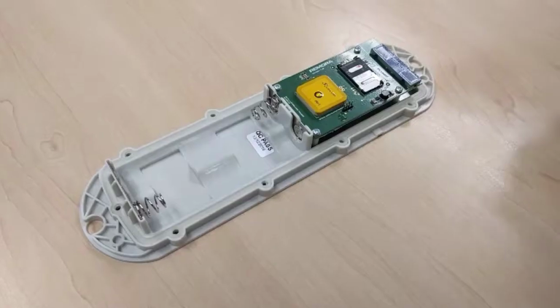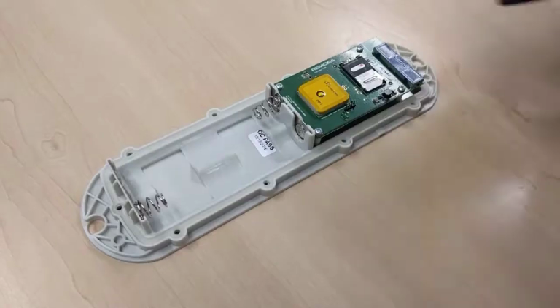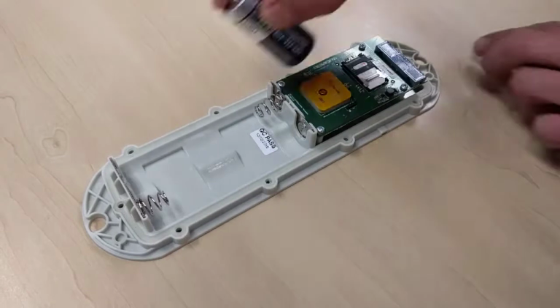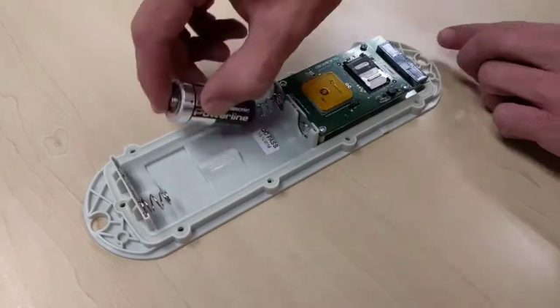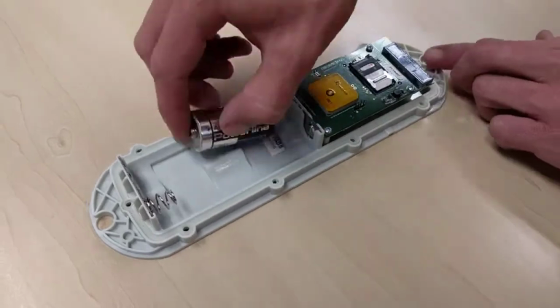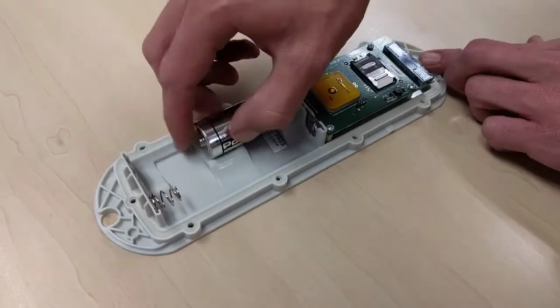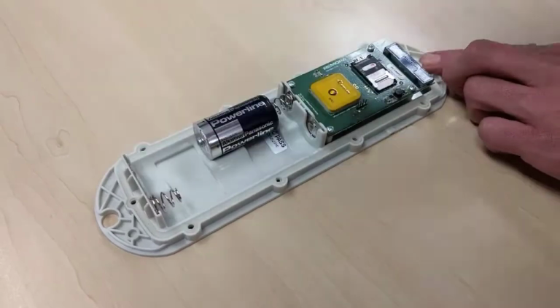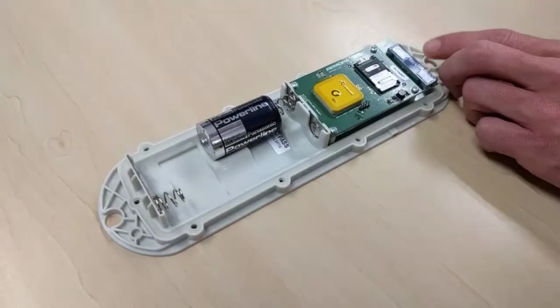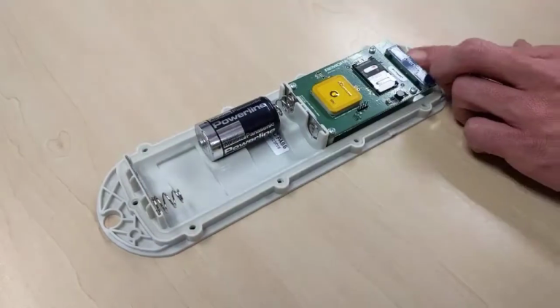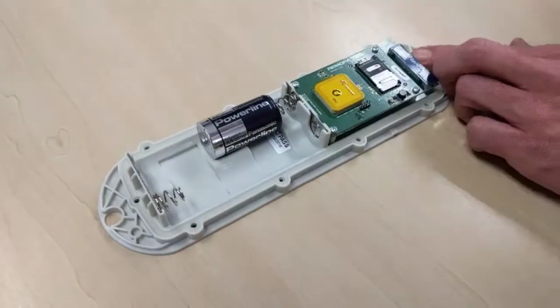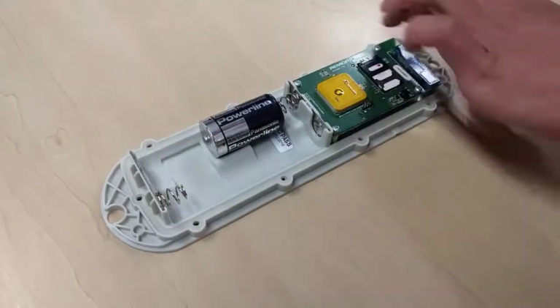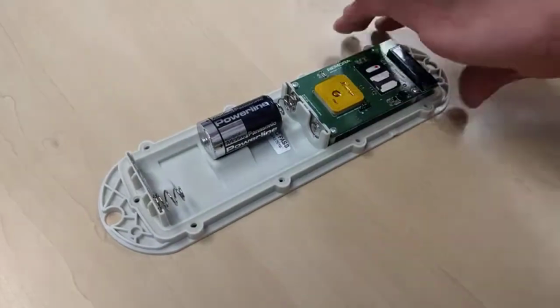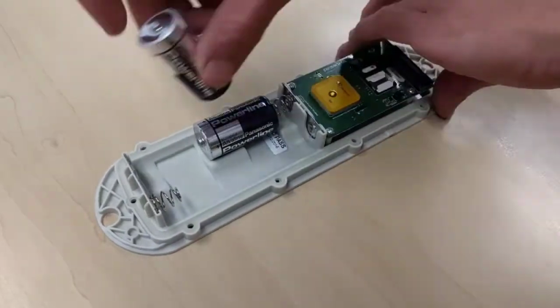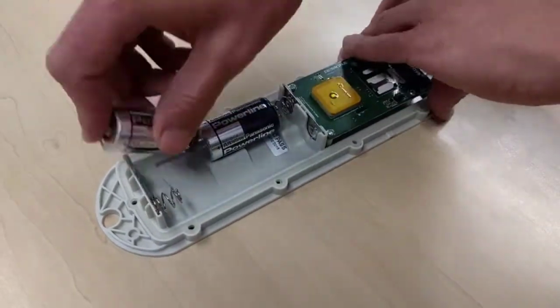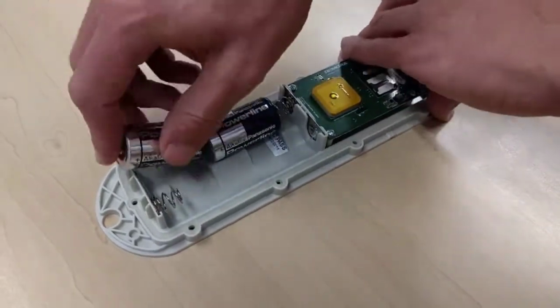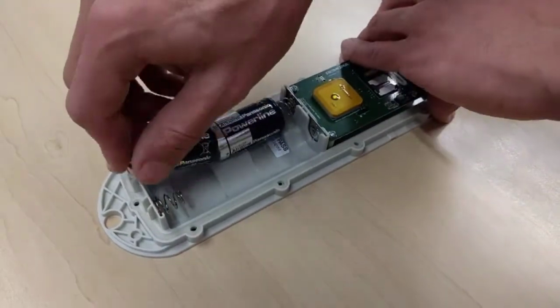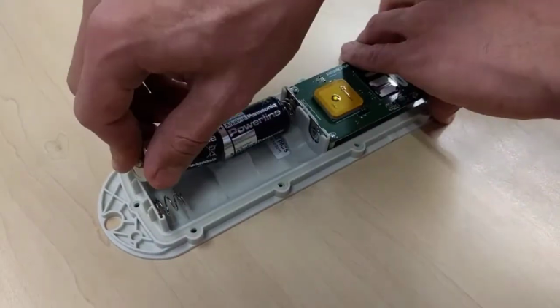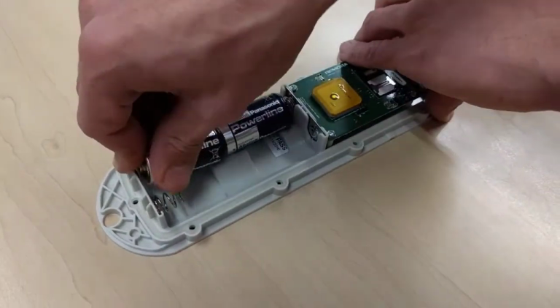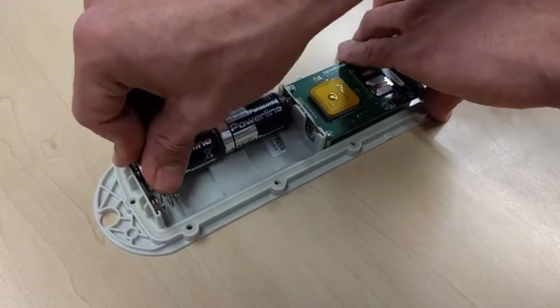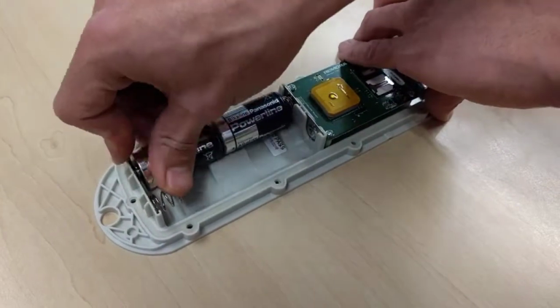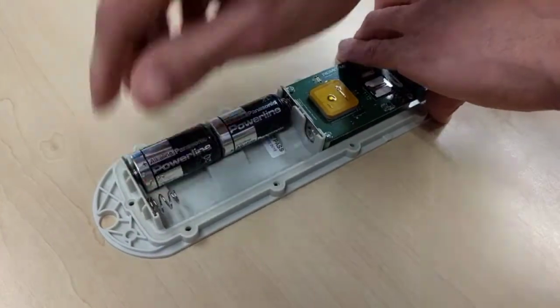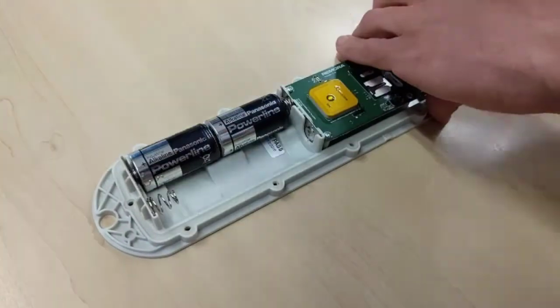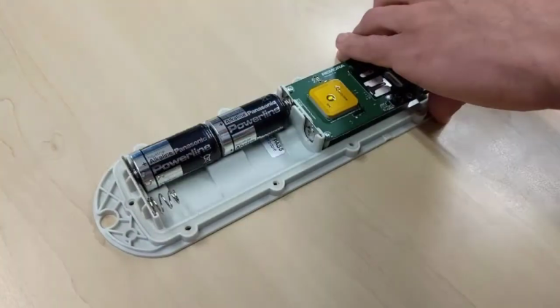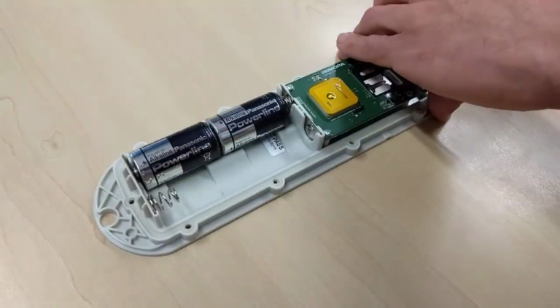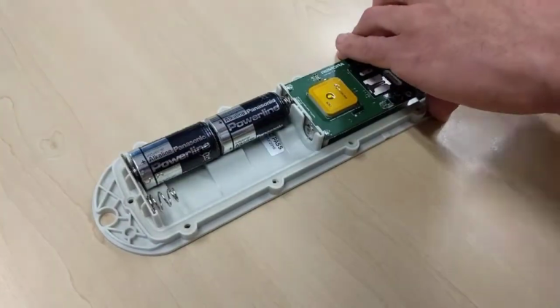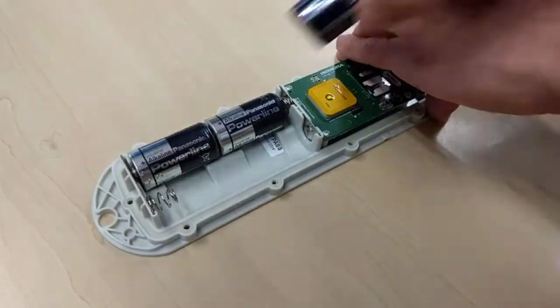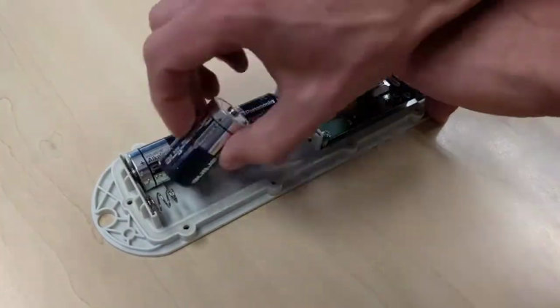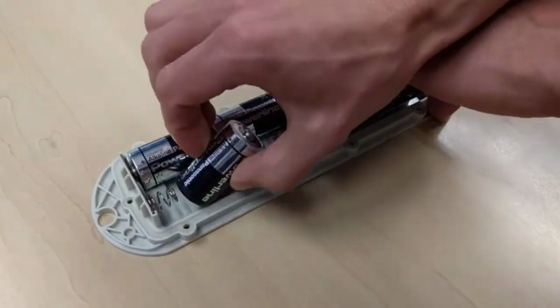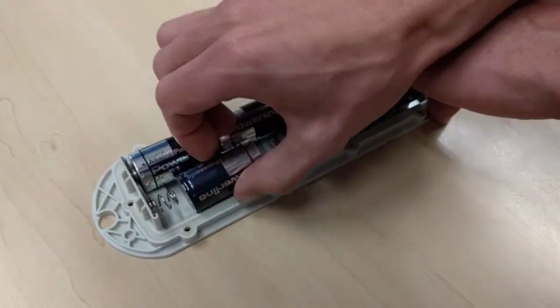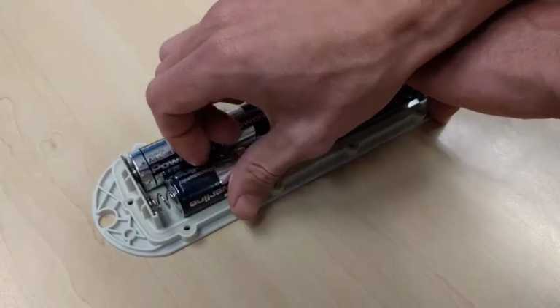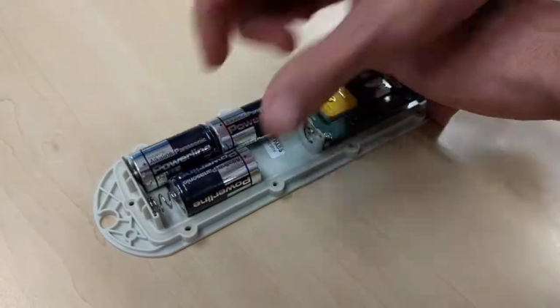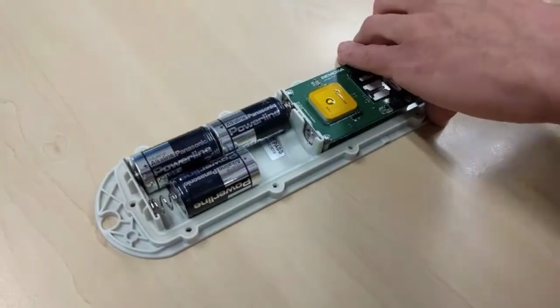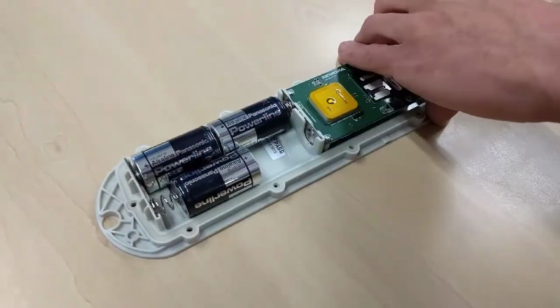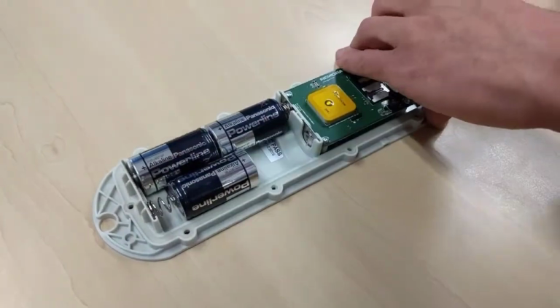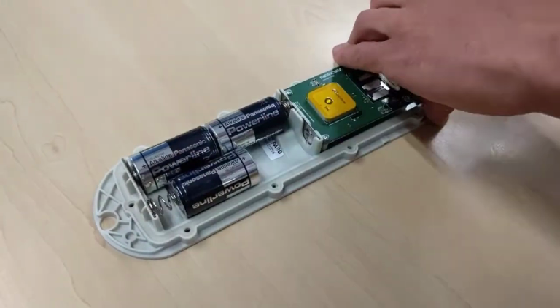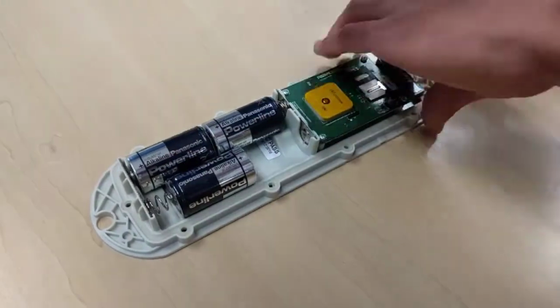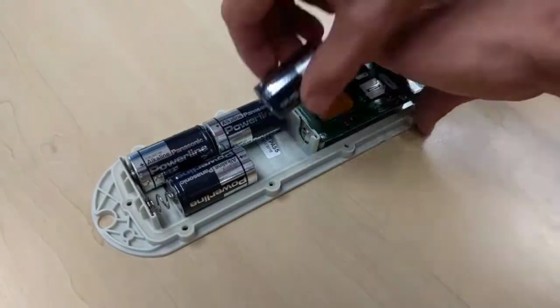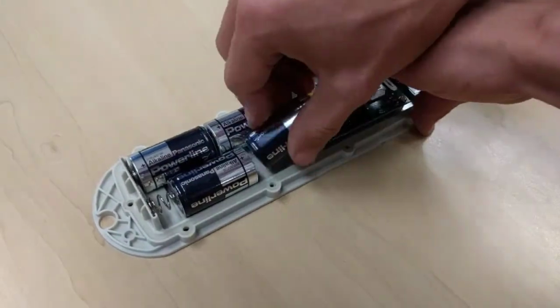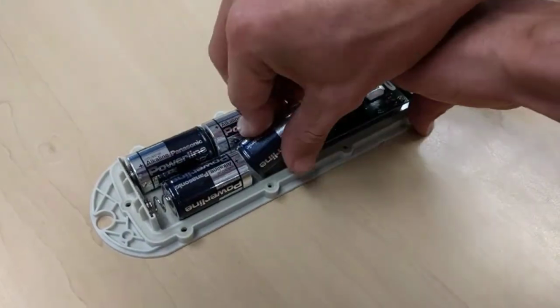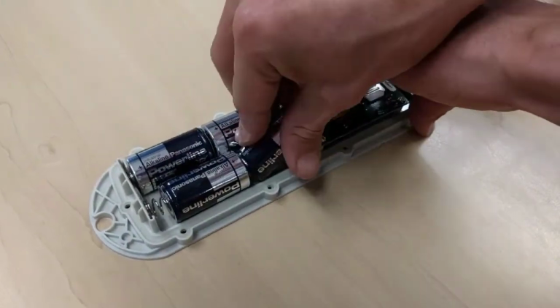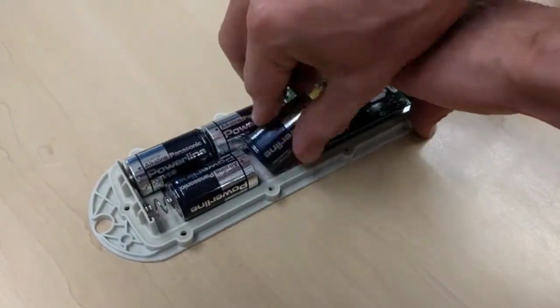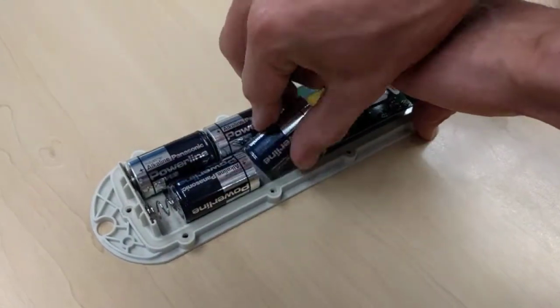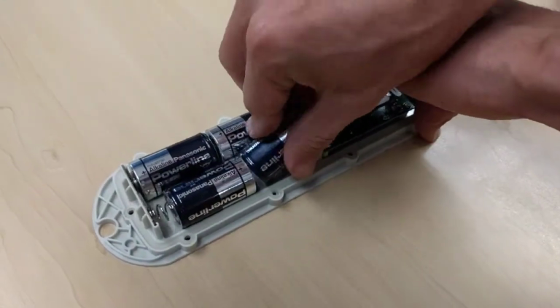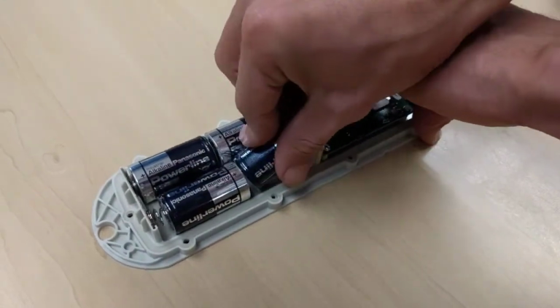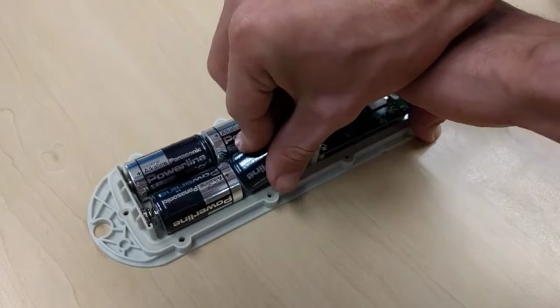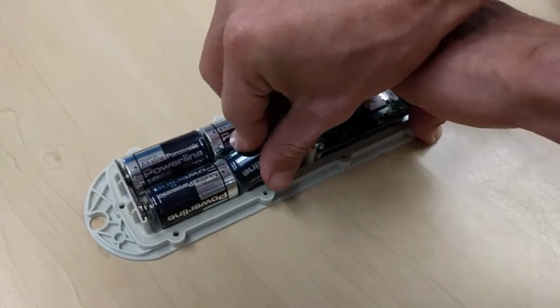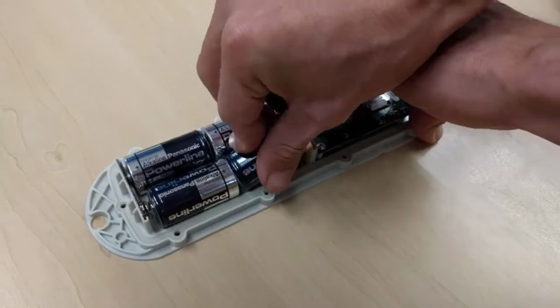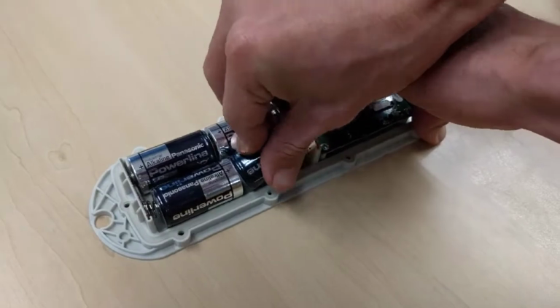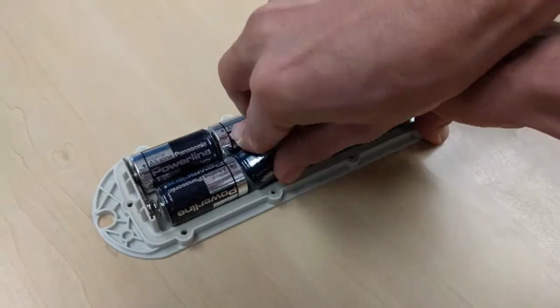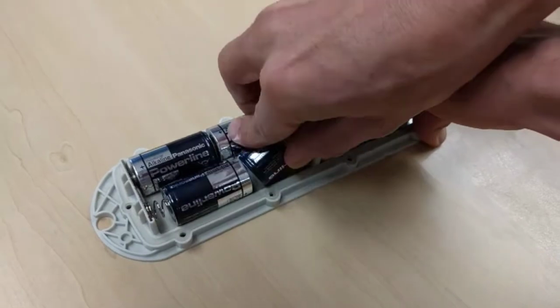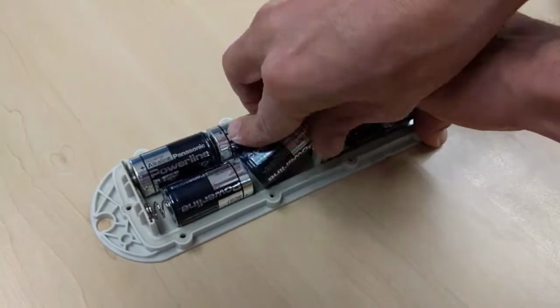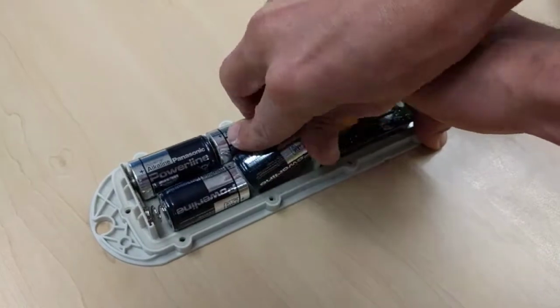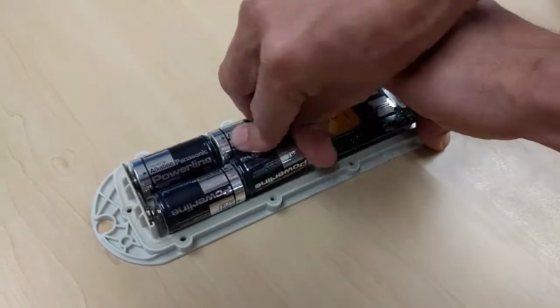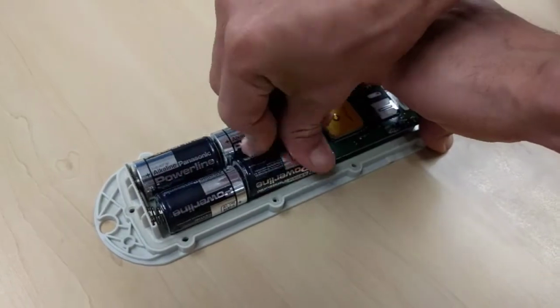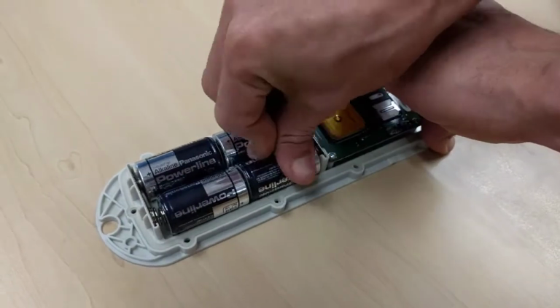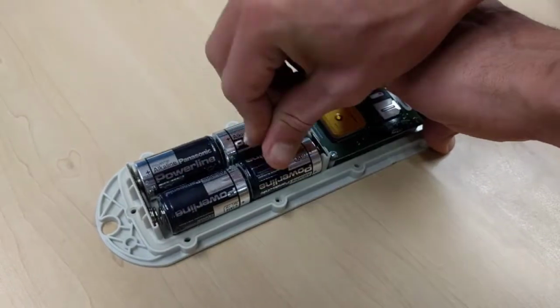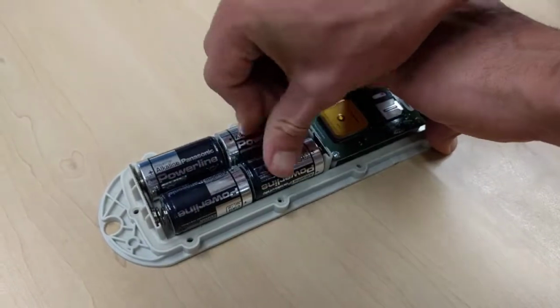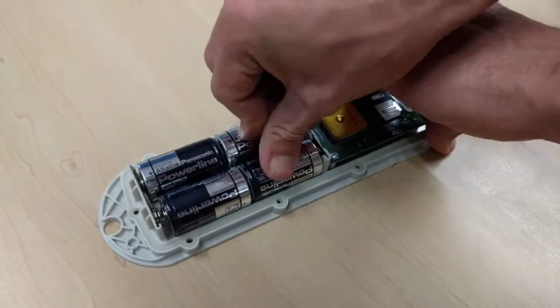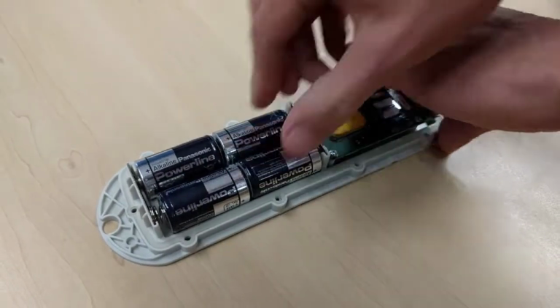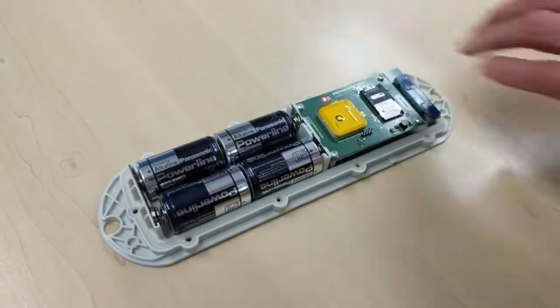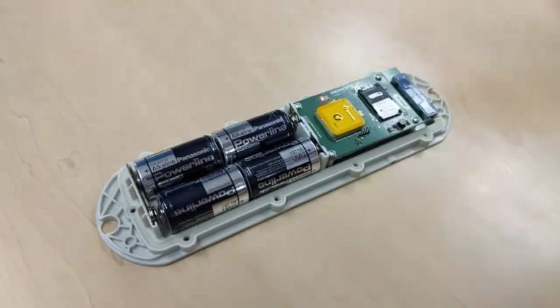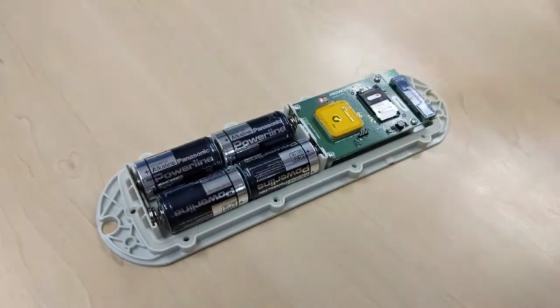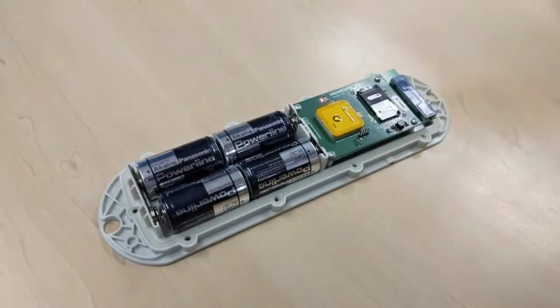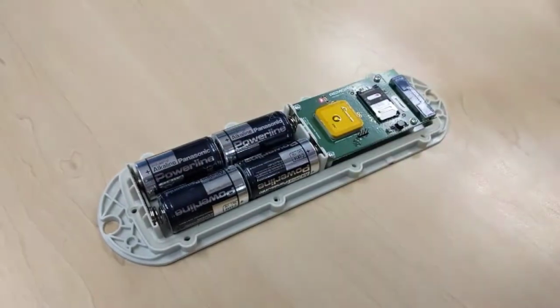Insert the four C-cell batteries. The spring is the negative tab. Use the recommended batteries to ensure reliable operation.